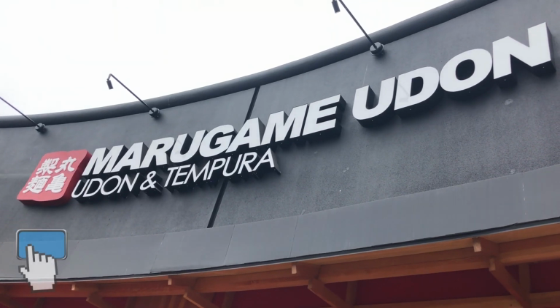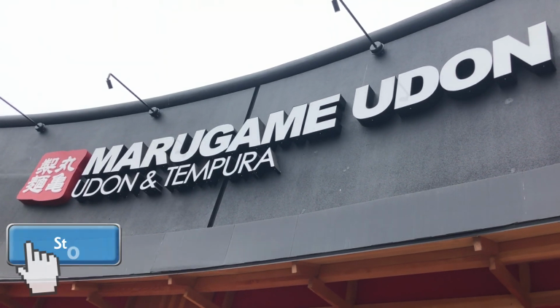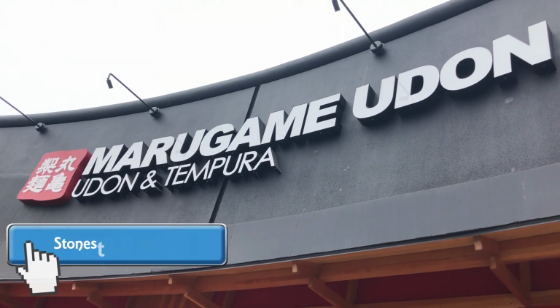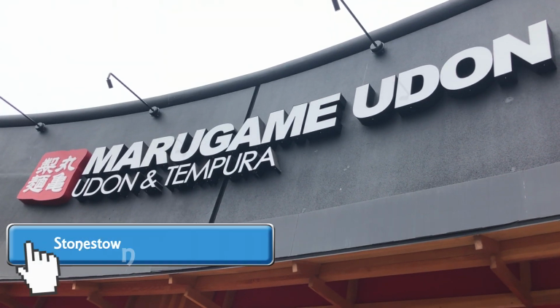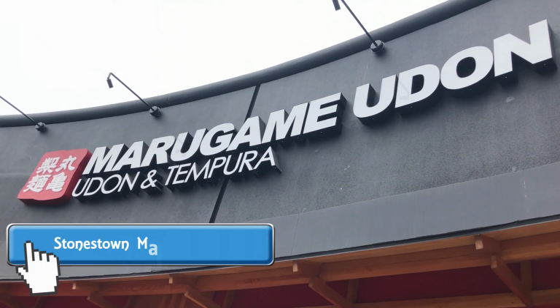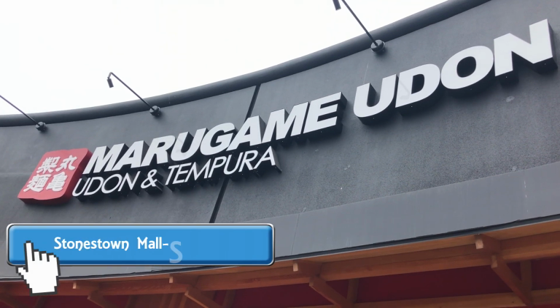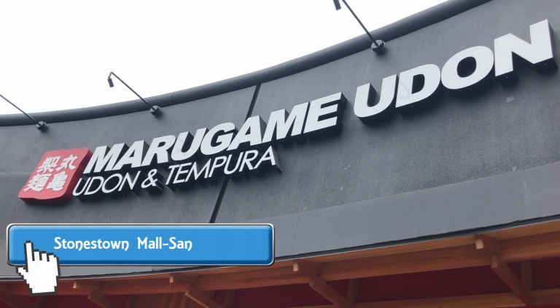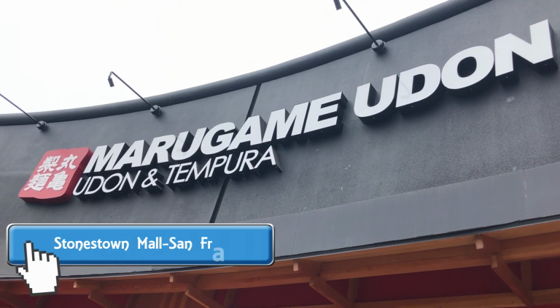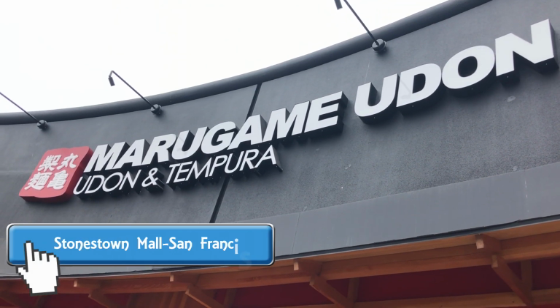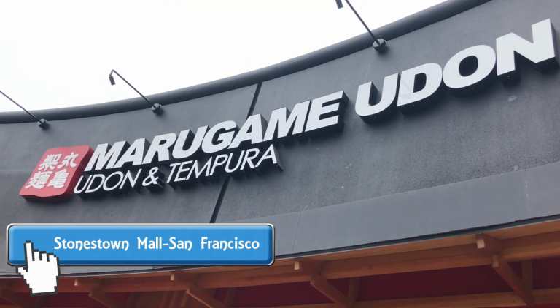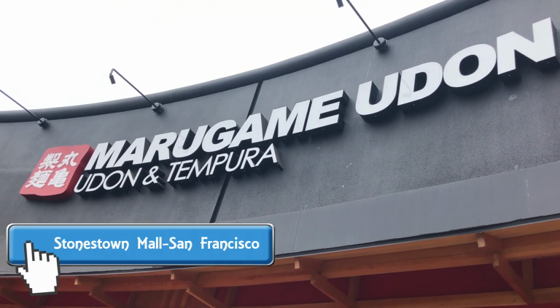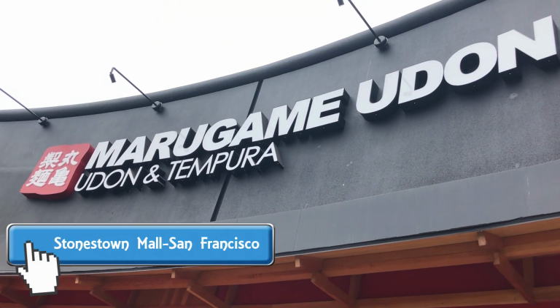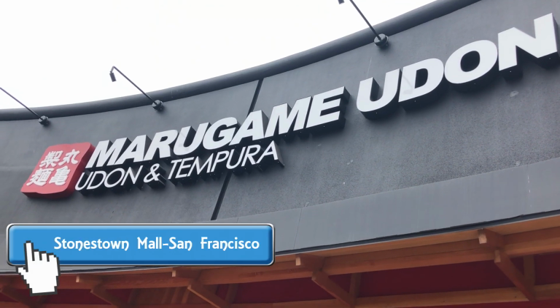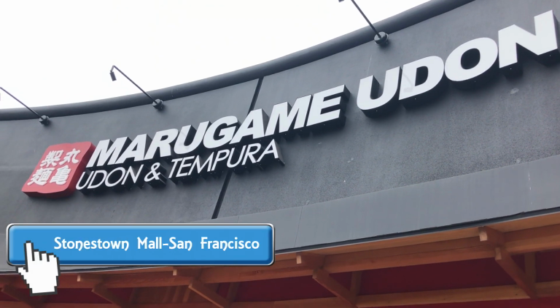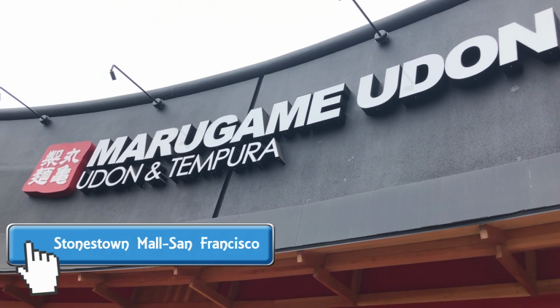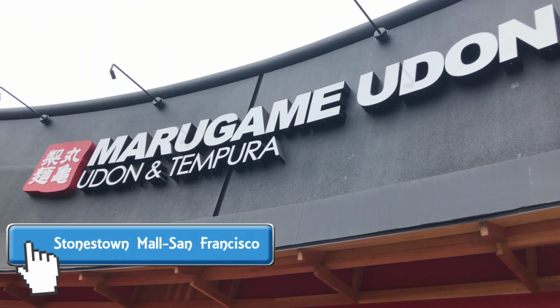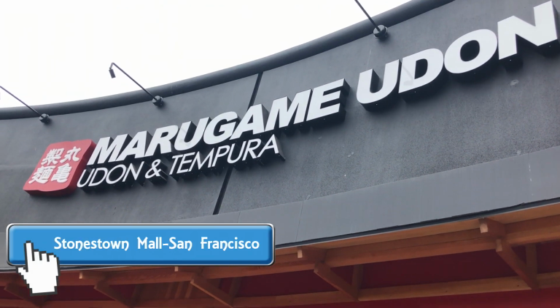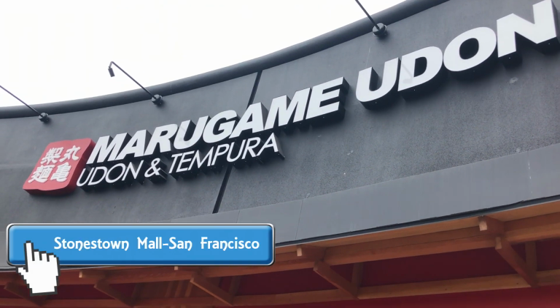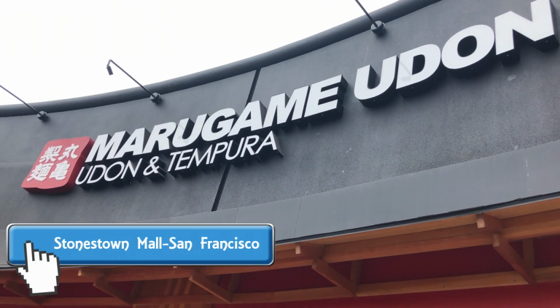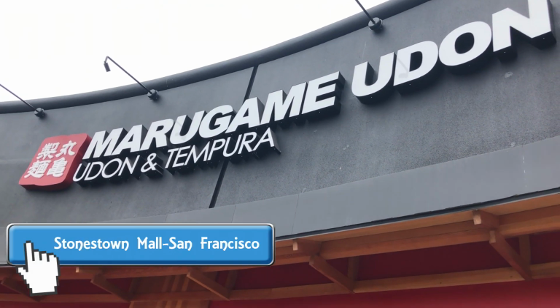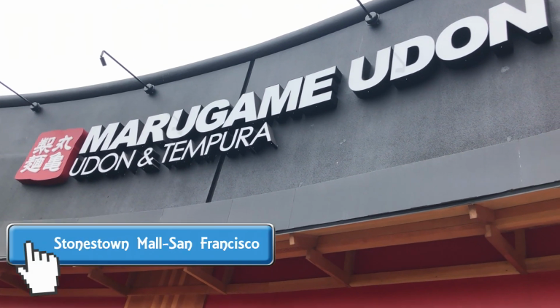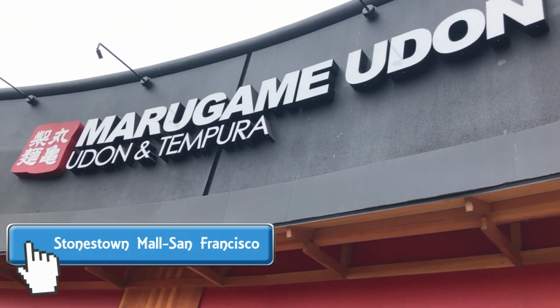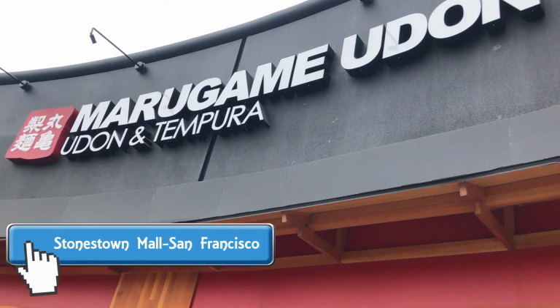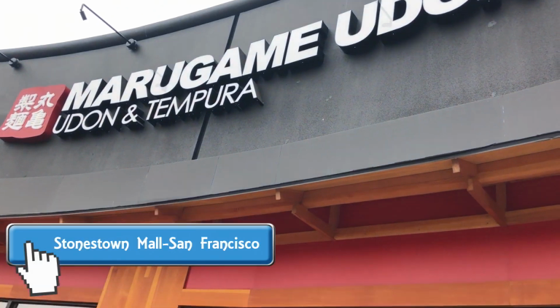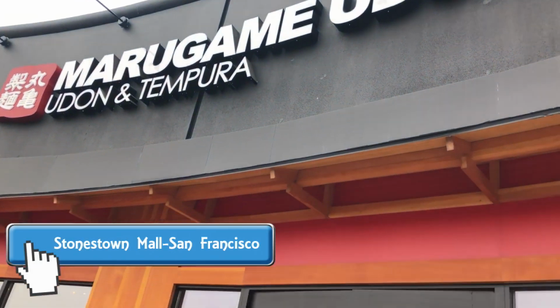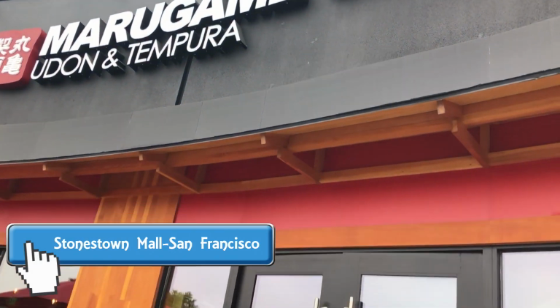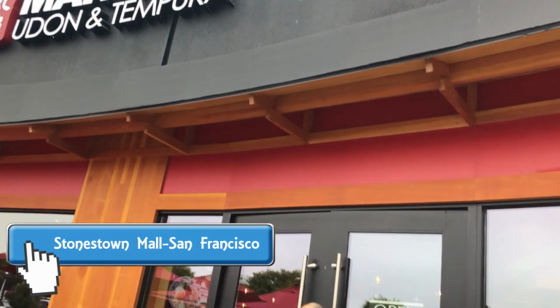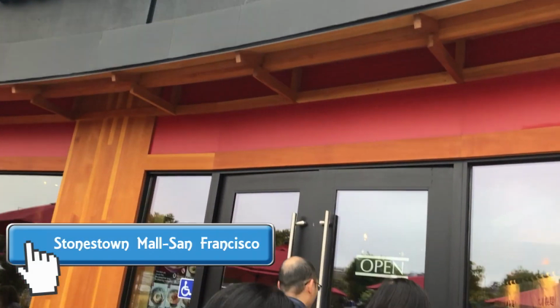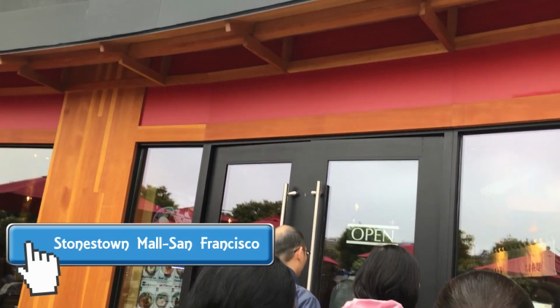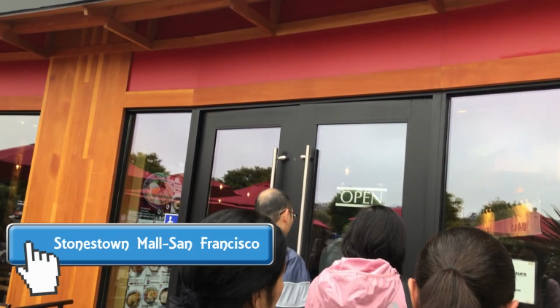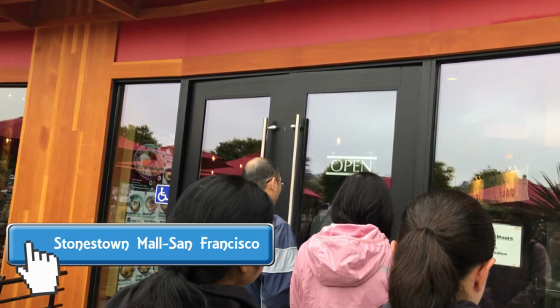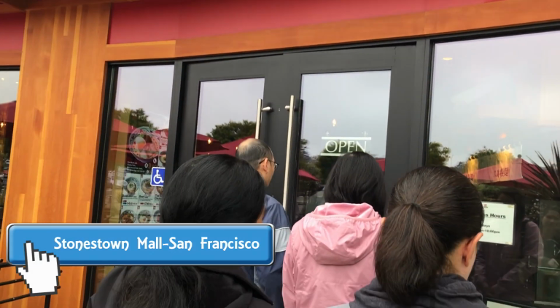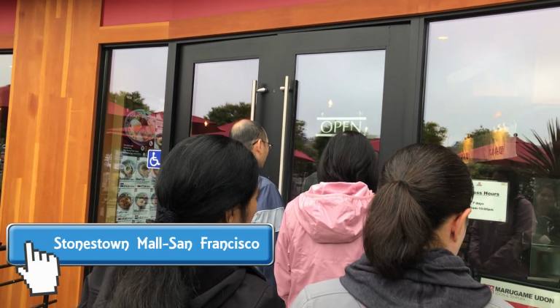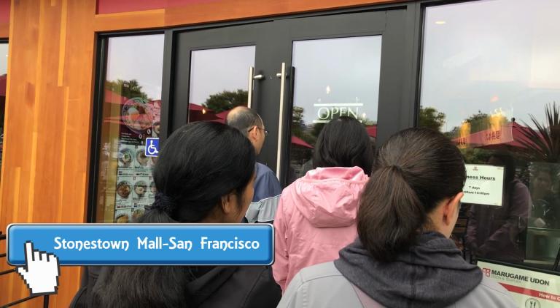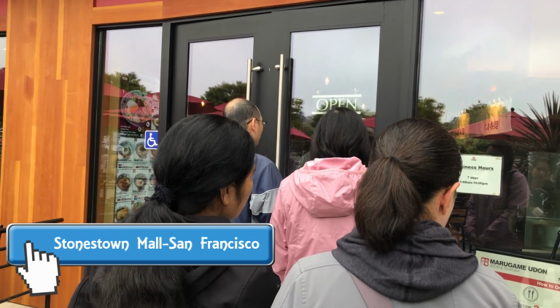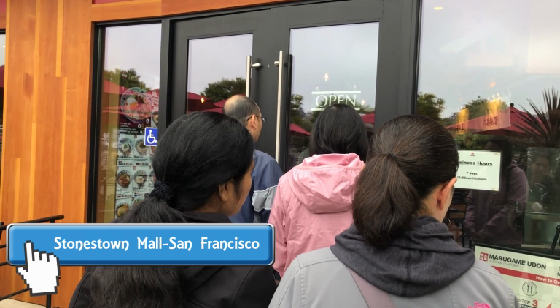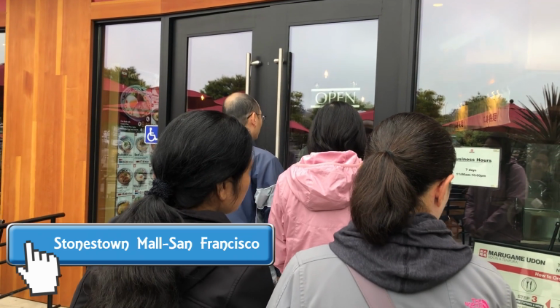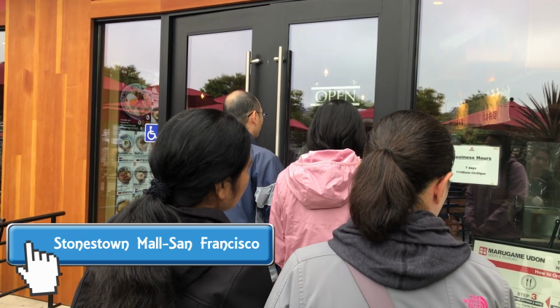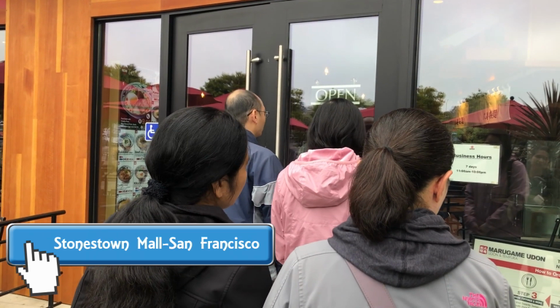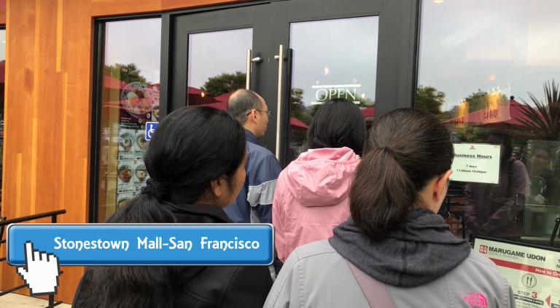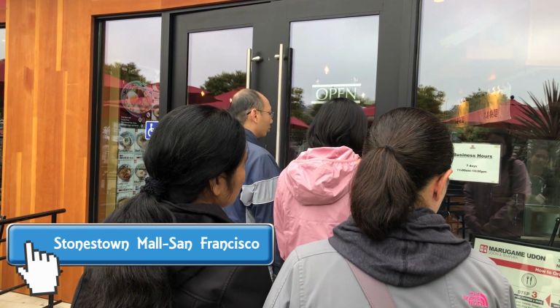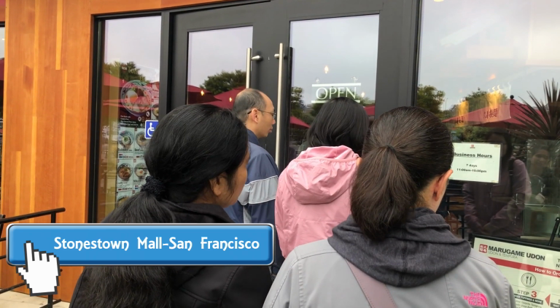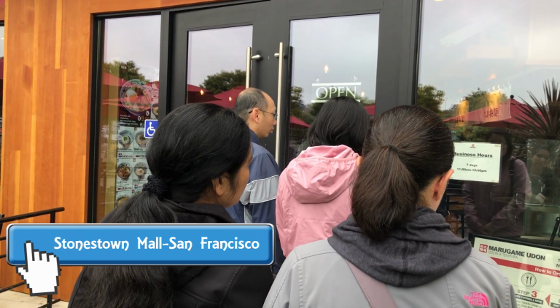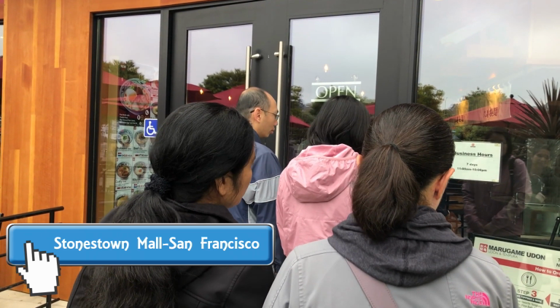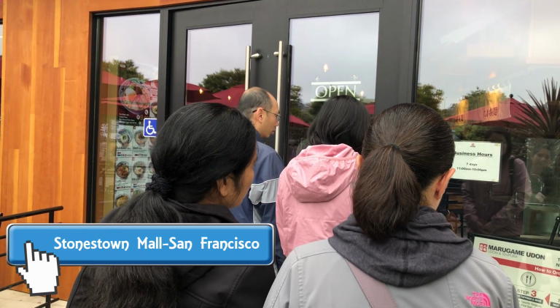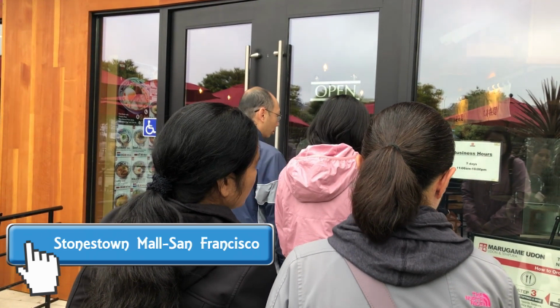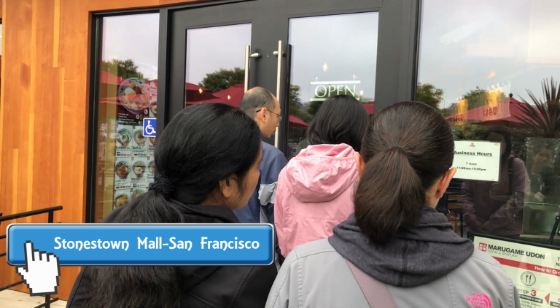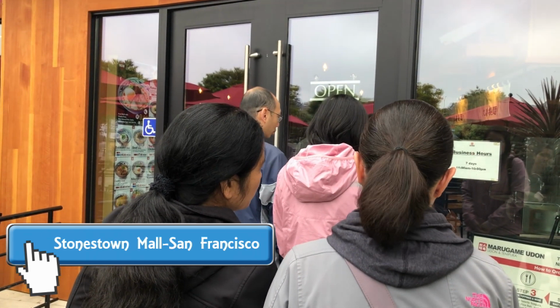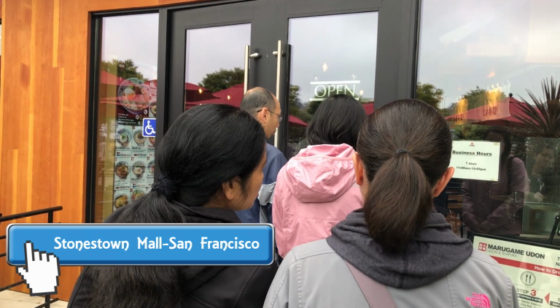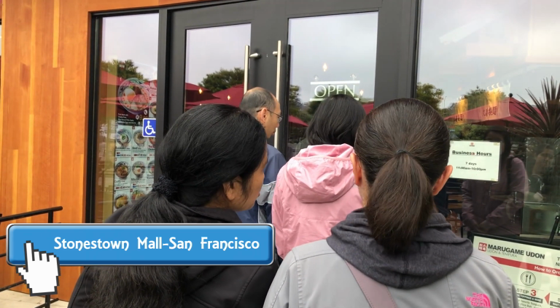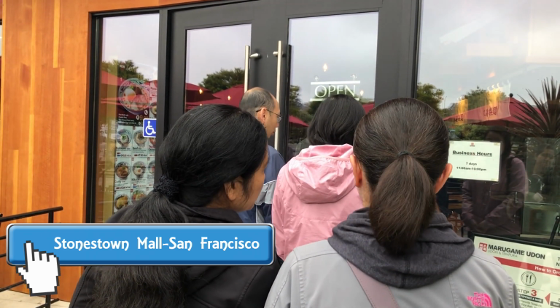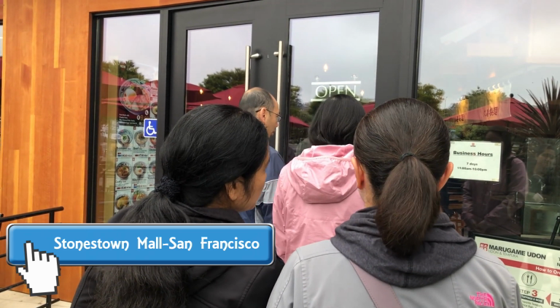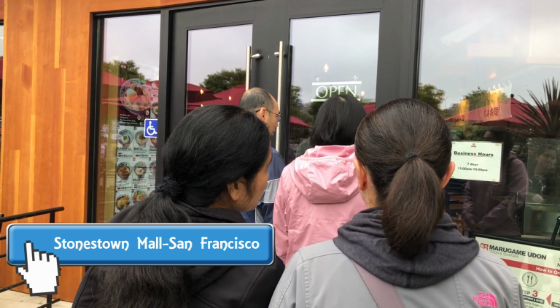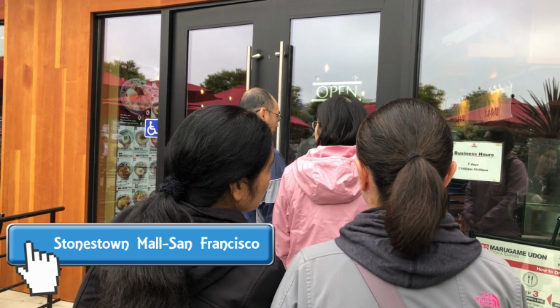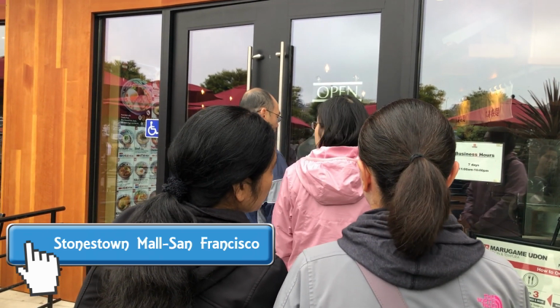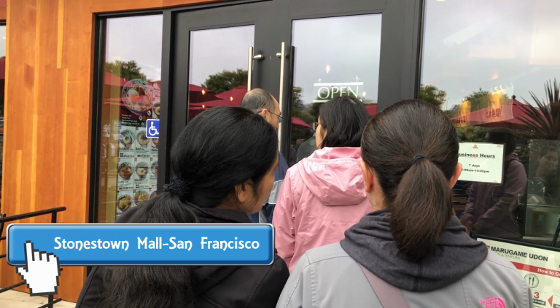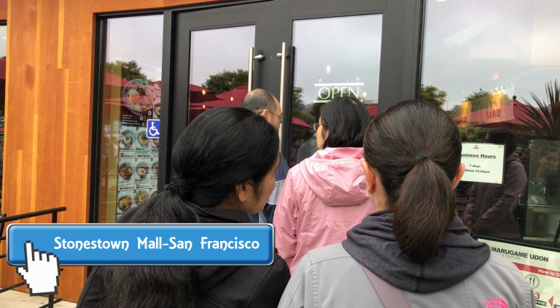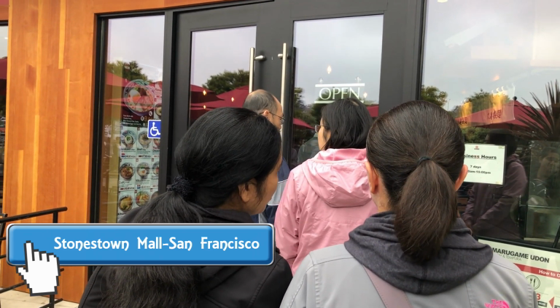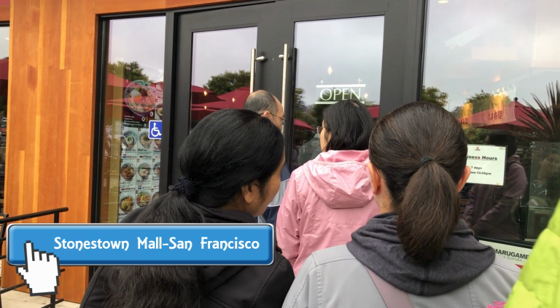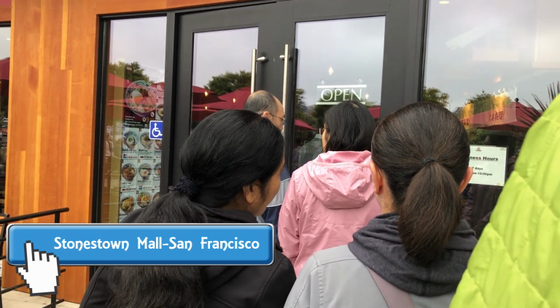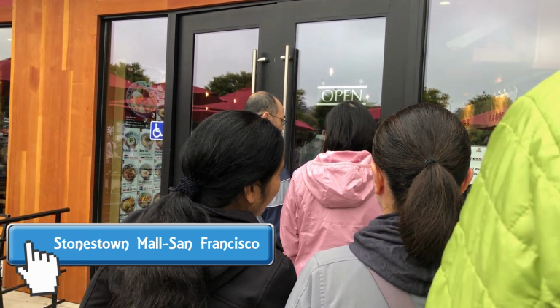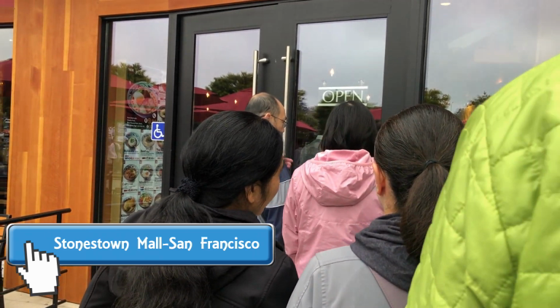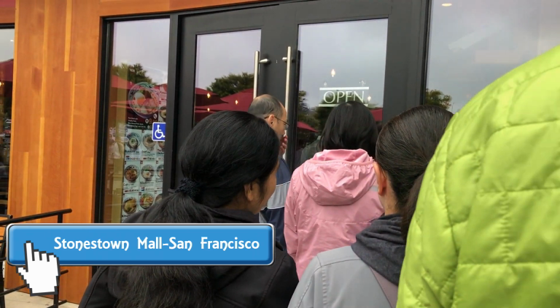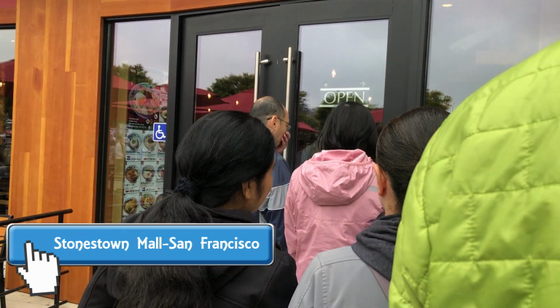Marigami Udon has been open in San Francisco since January 2018. Nine months later, there's still a line out the door every day. So let's check it out.